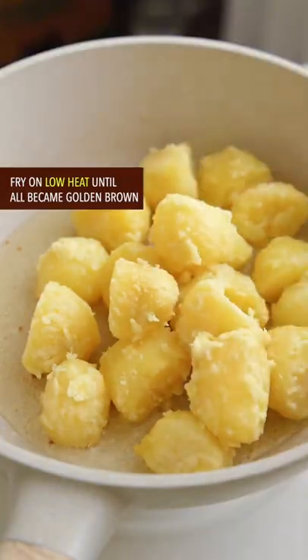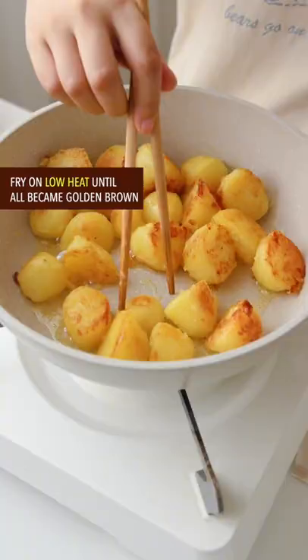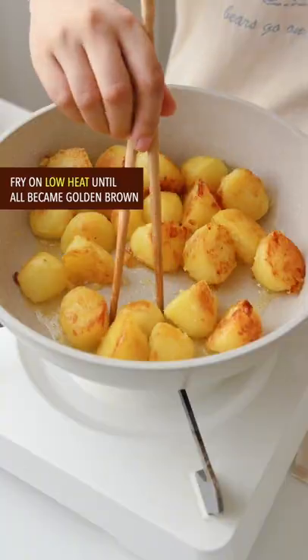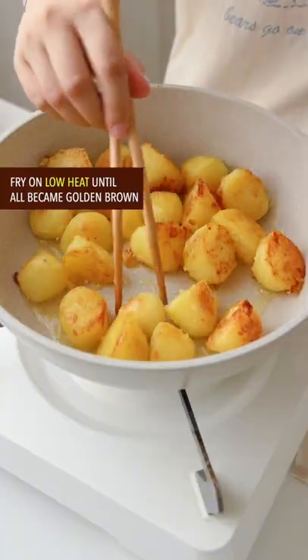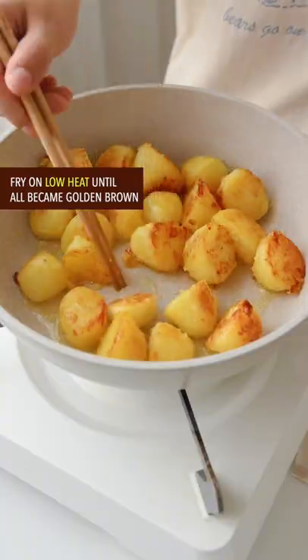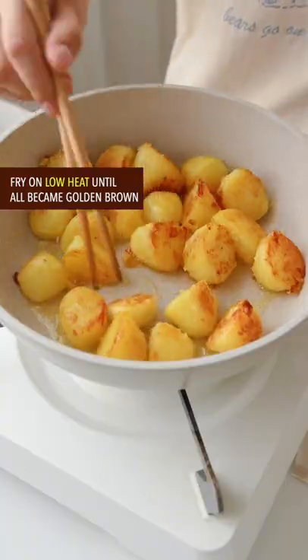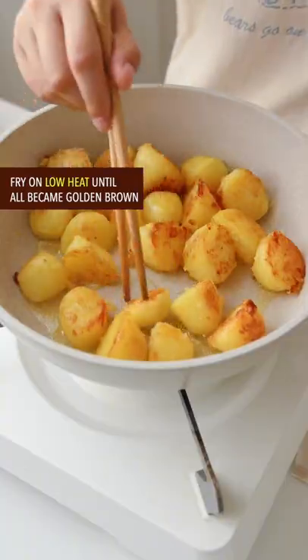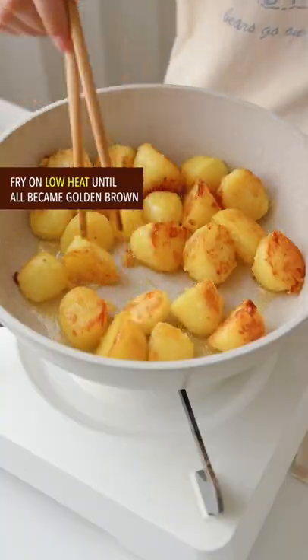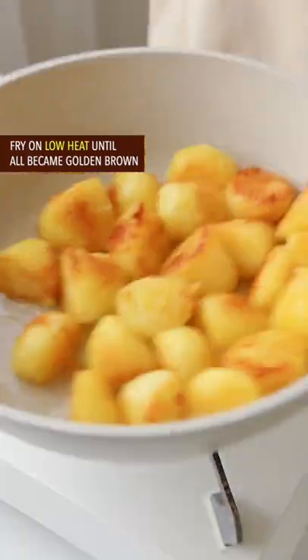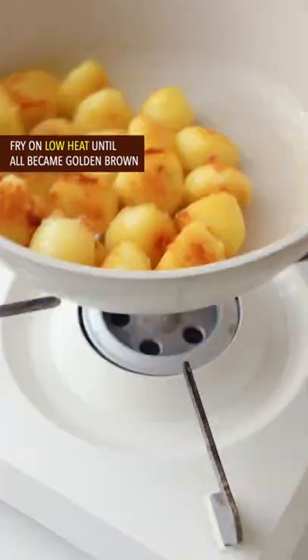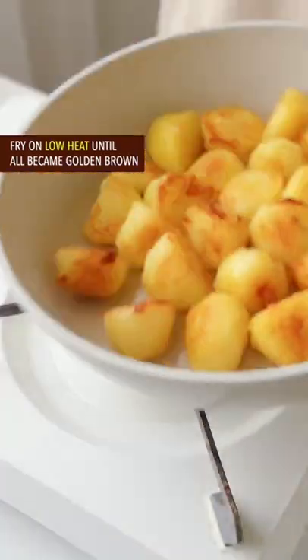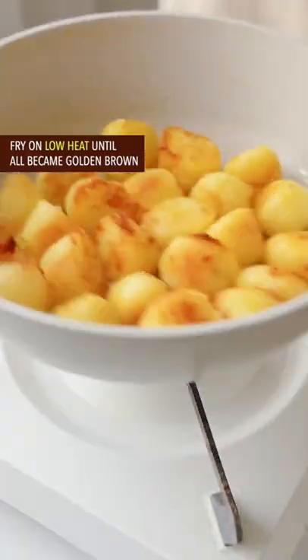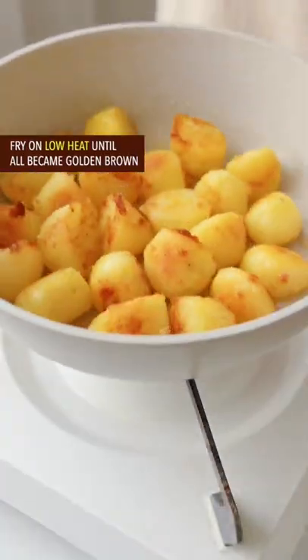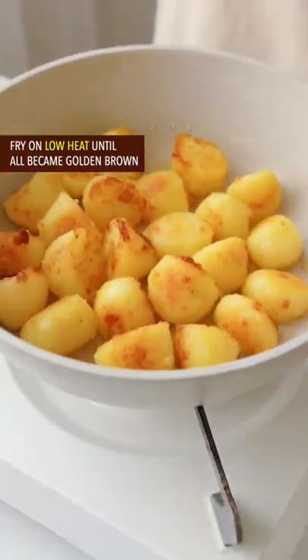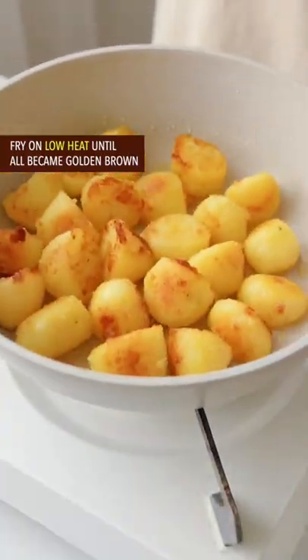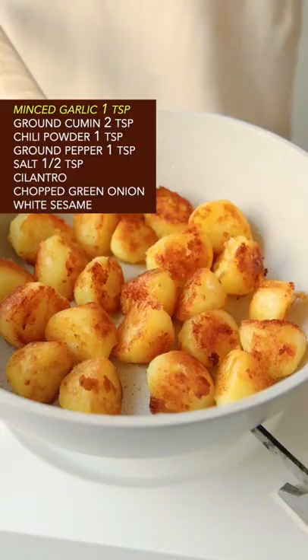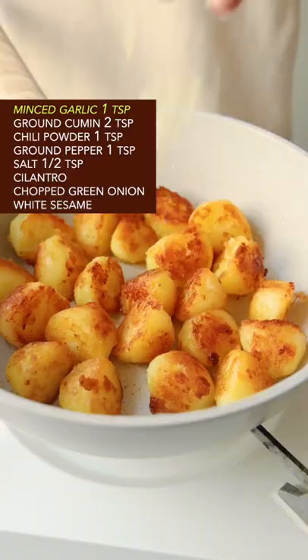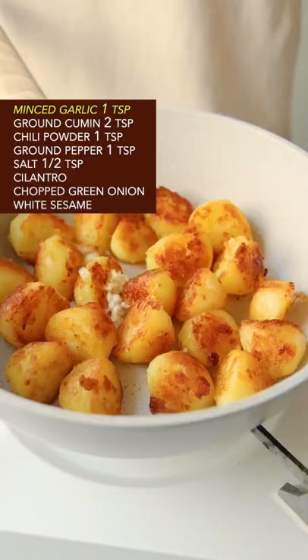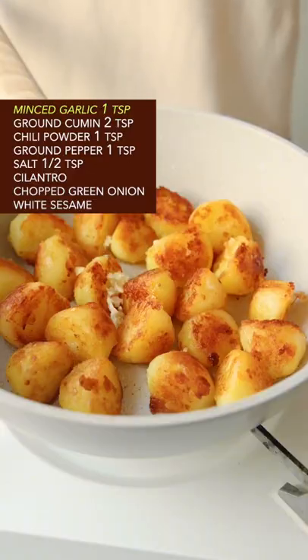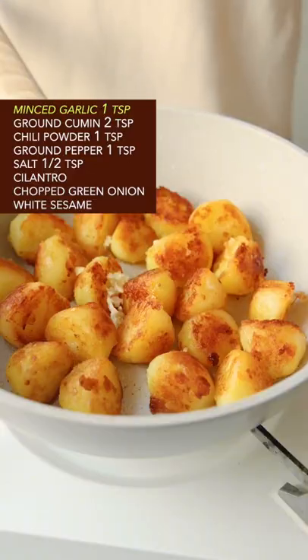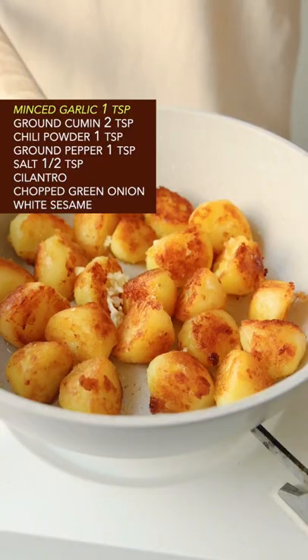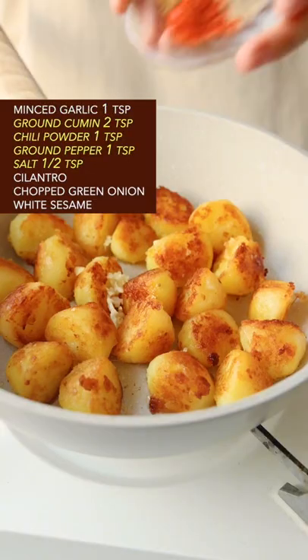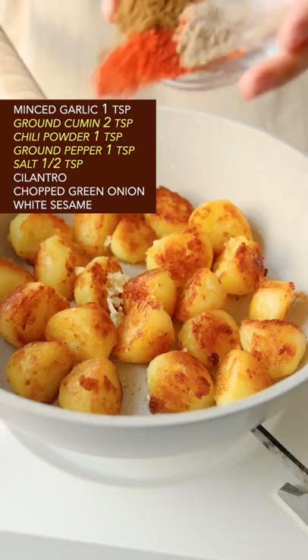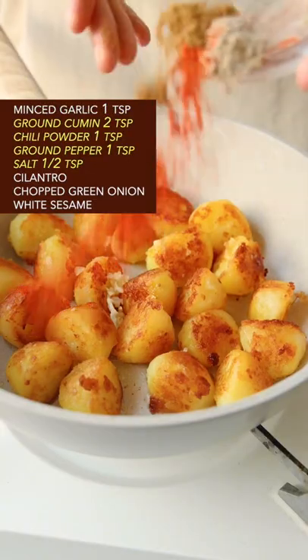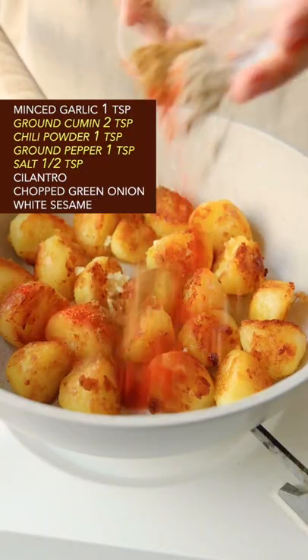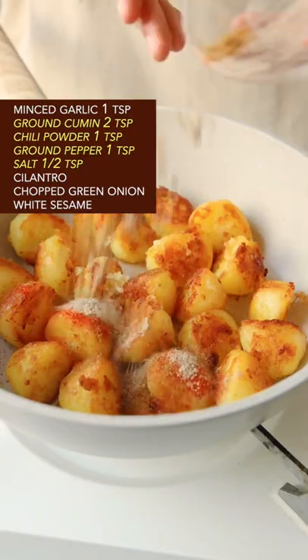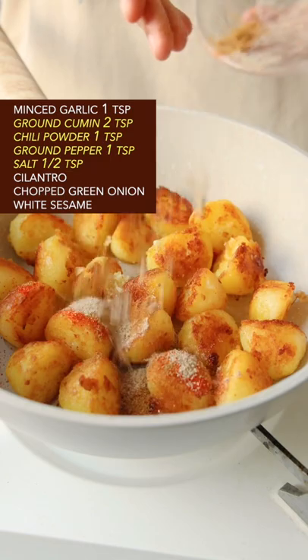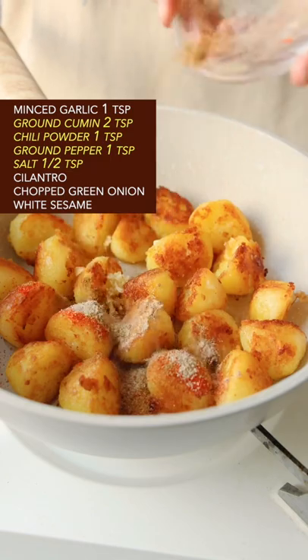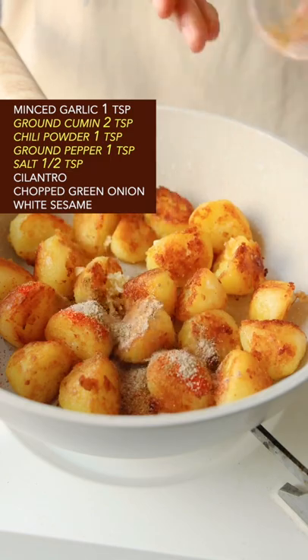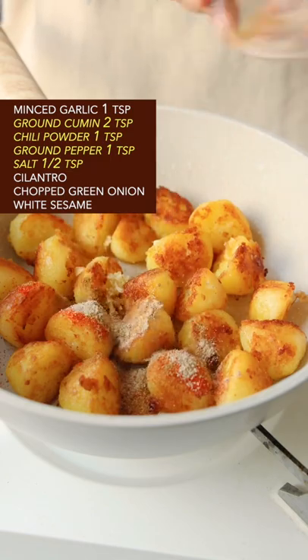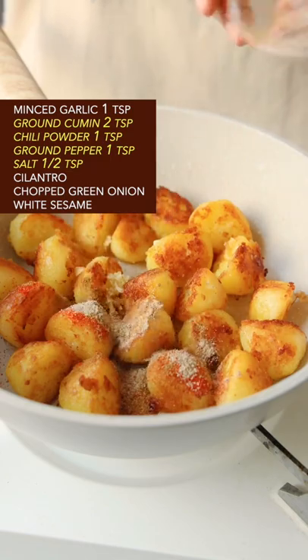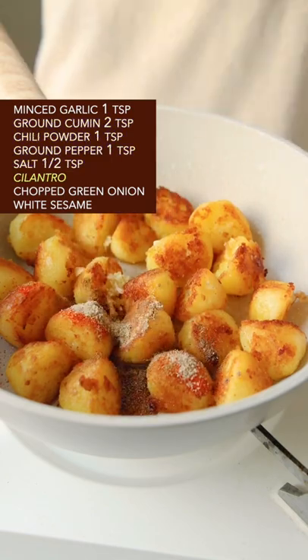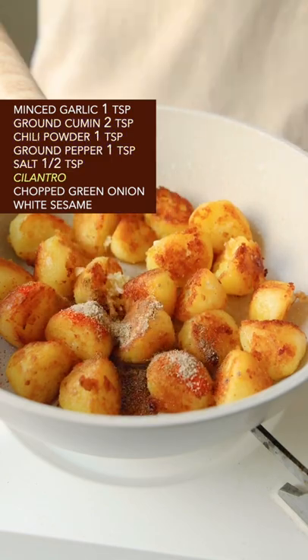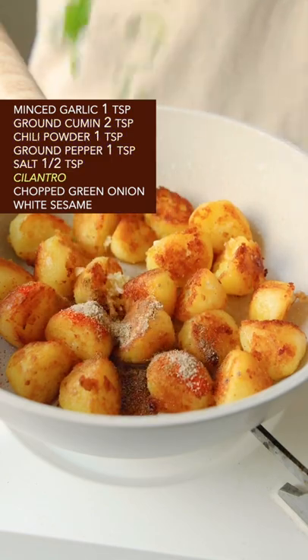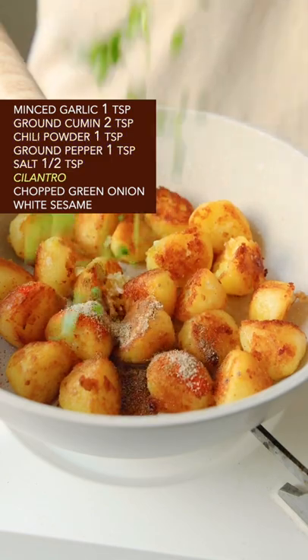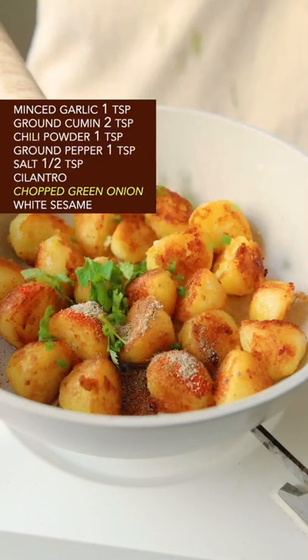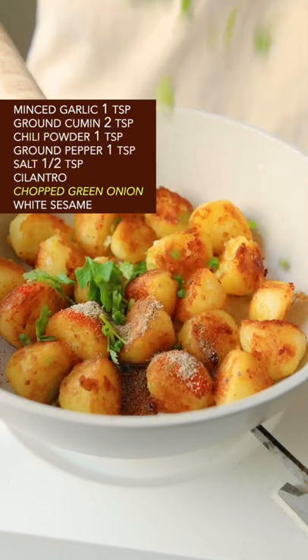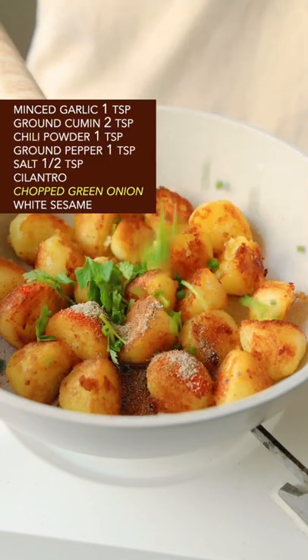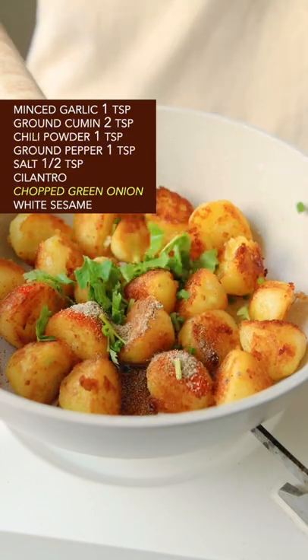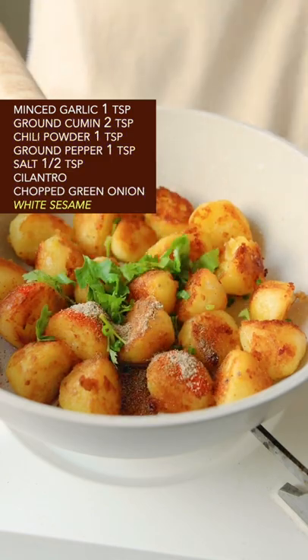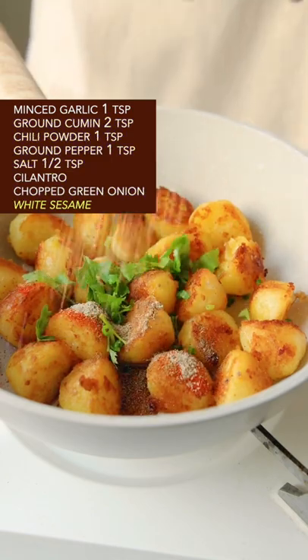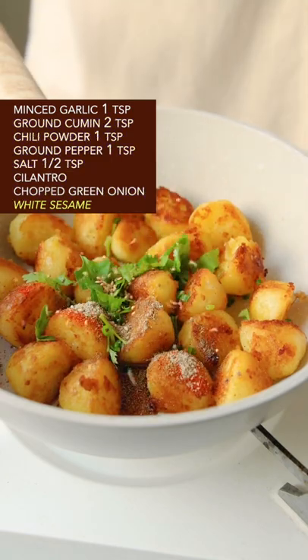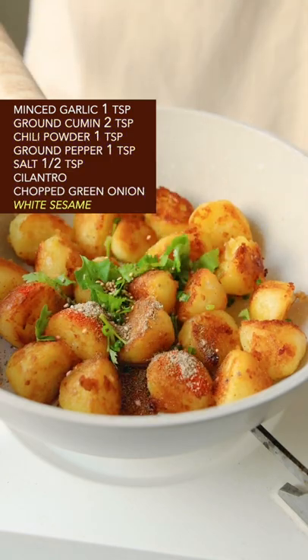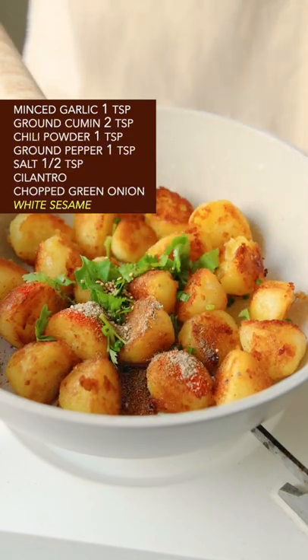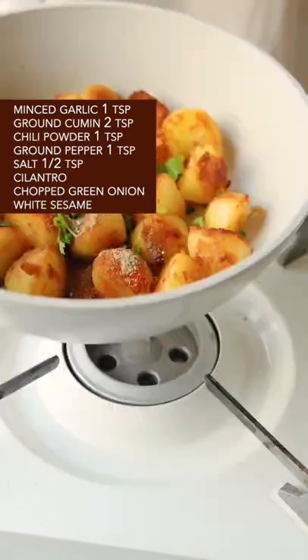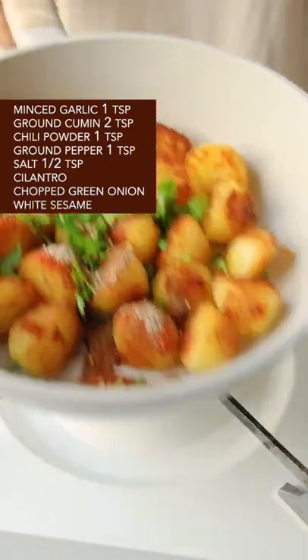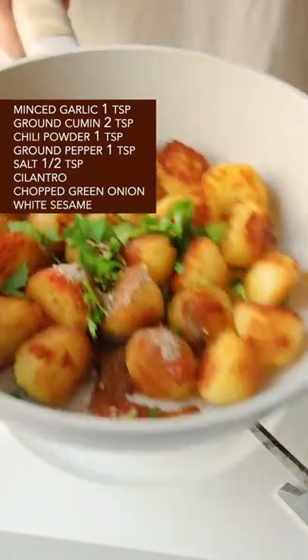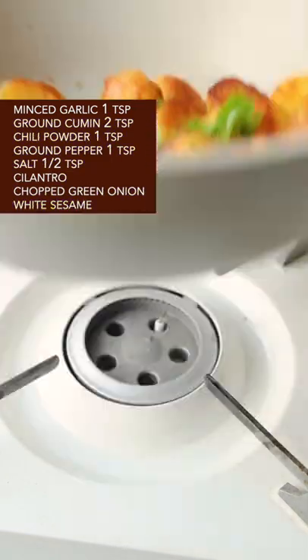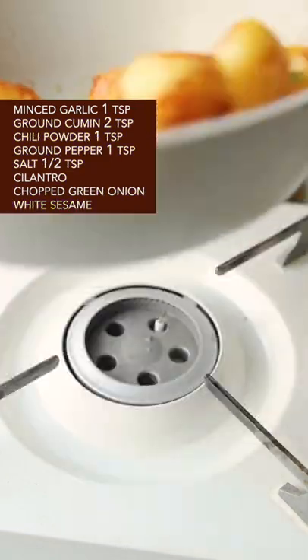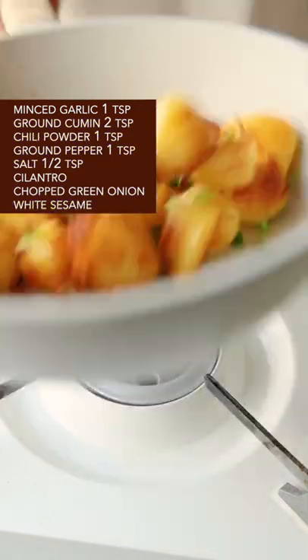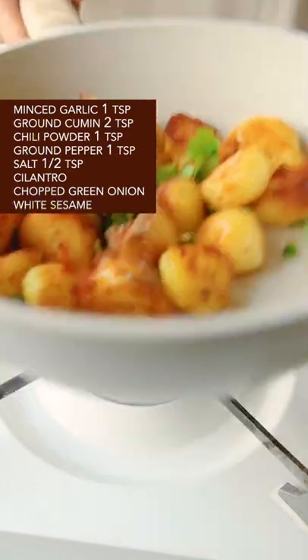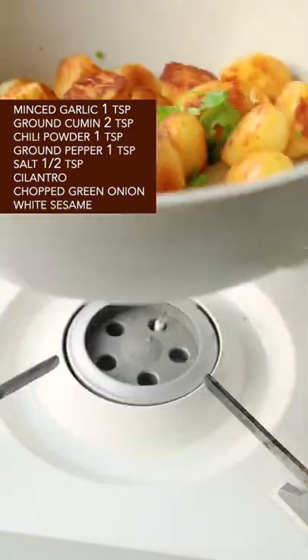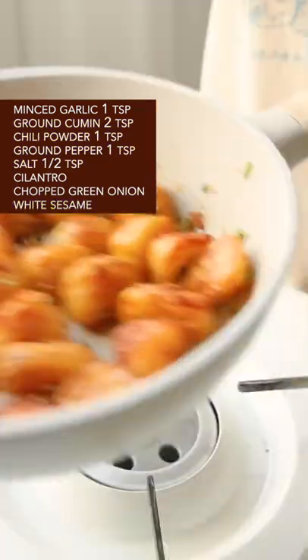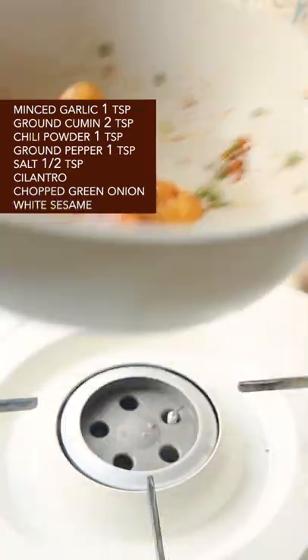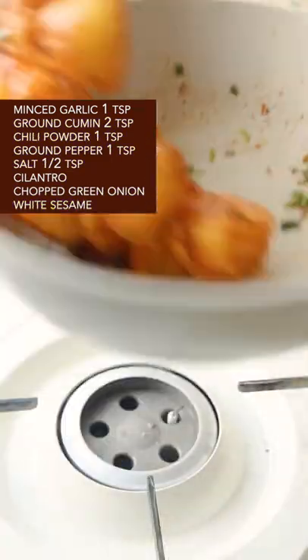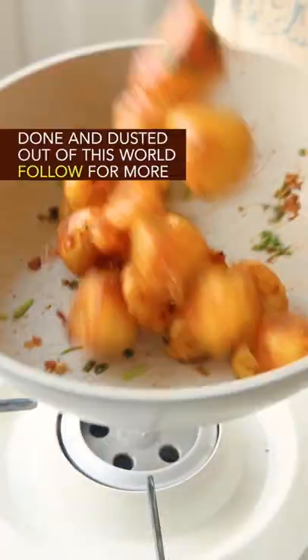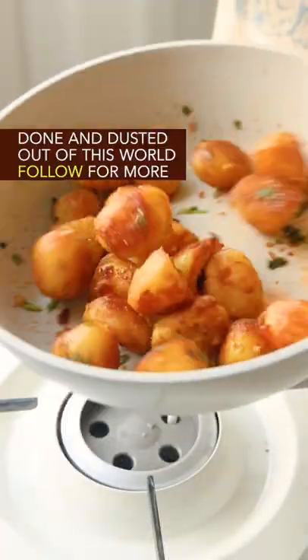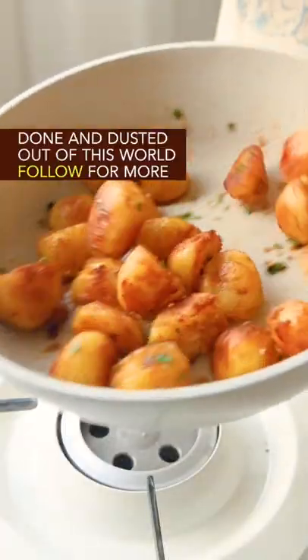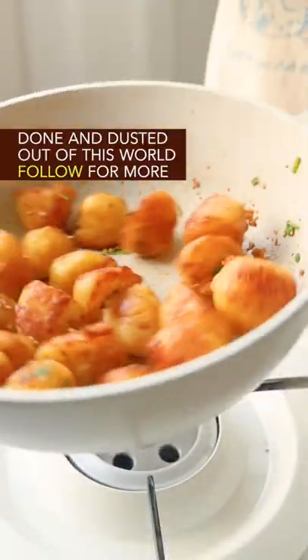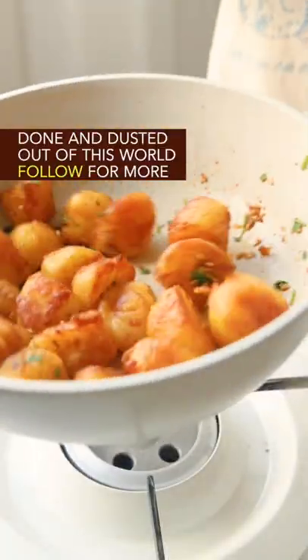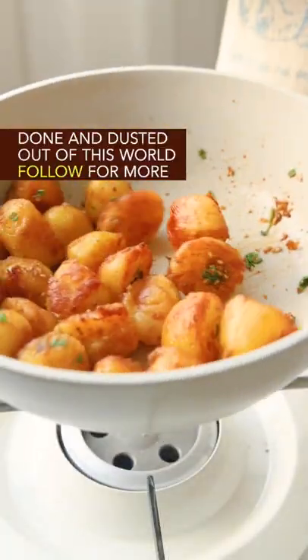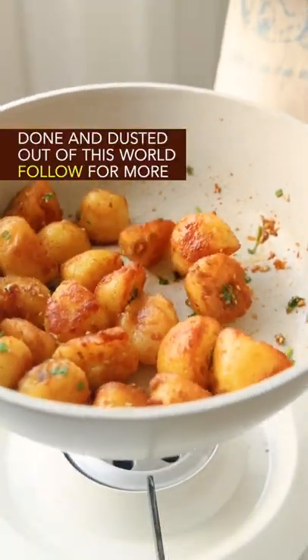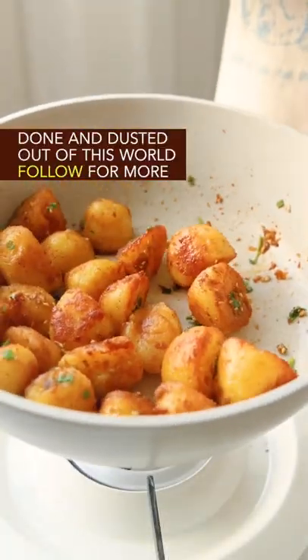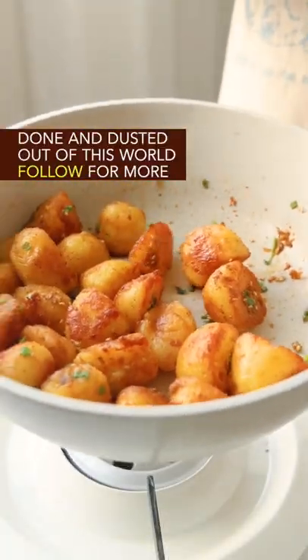Fry until all became golden brown. Add garlic, 4 types of powder, cilantro, green onion, and white sesame. Well mix it. Done and dusted.